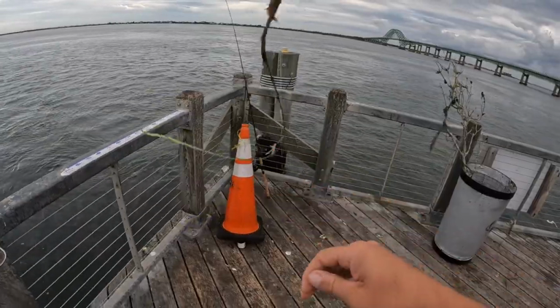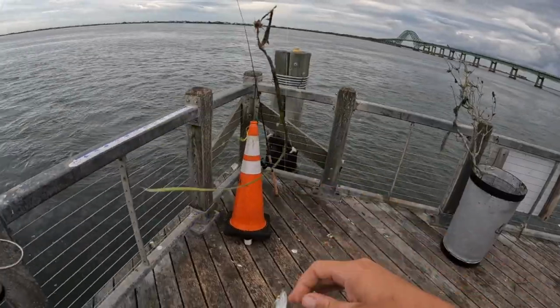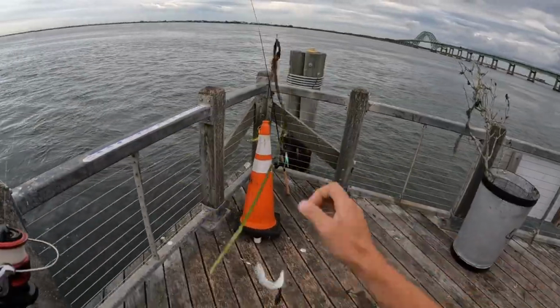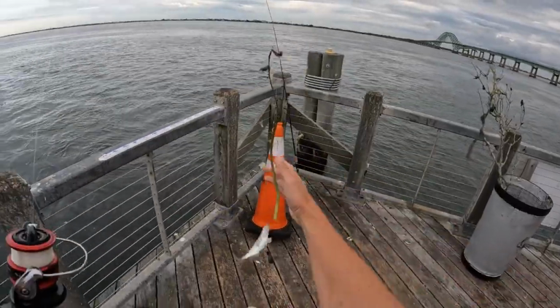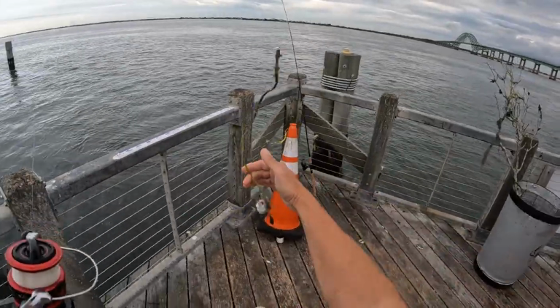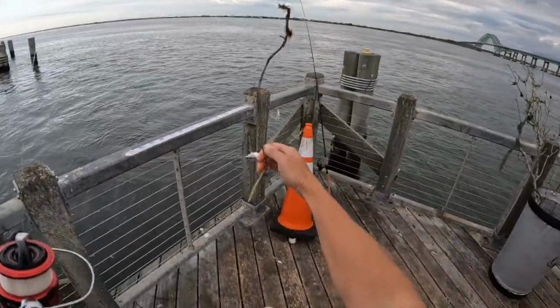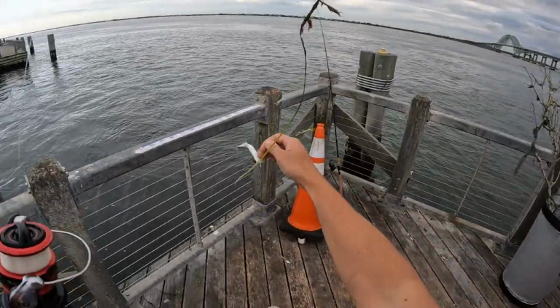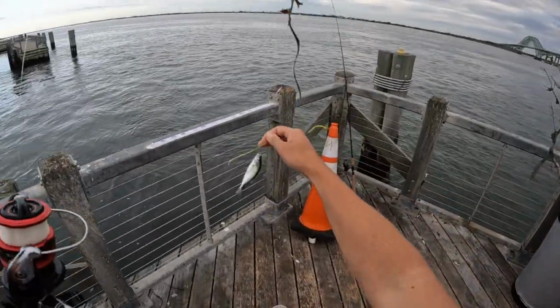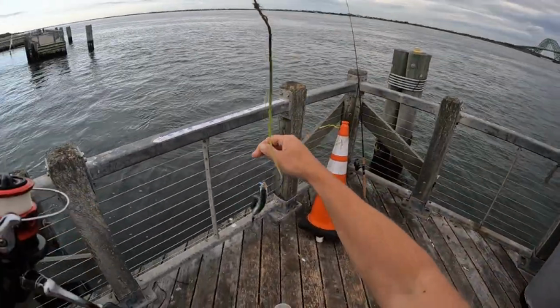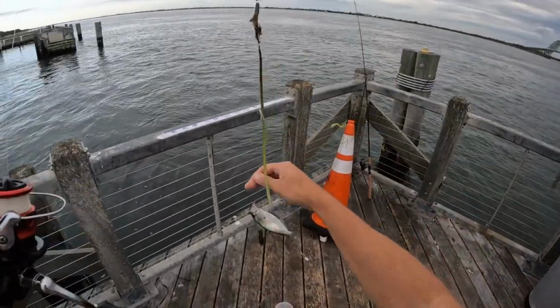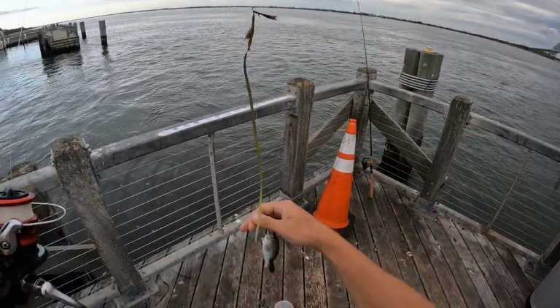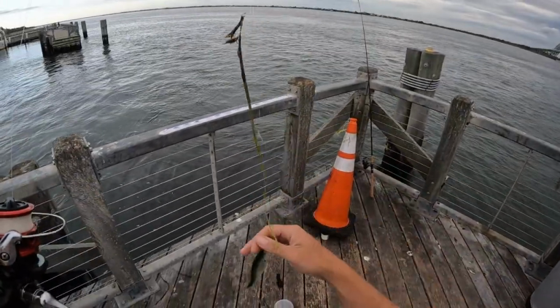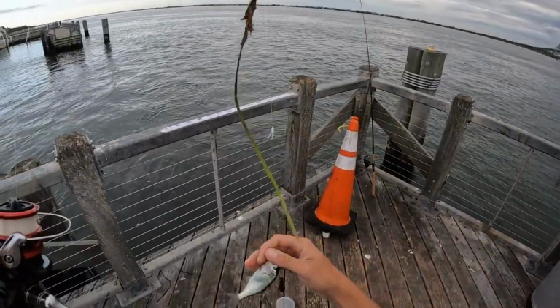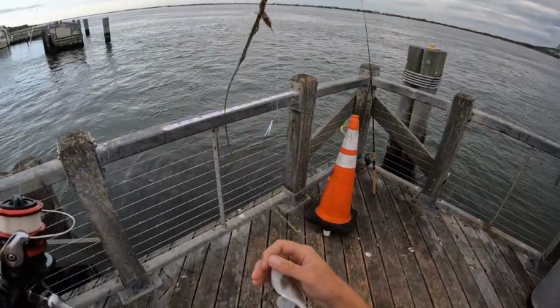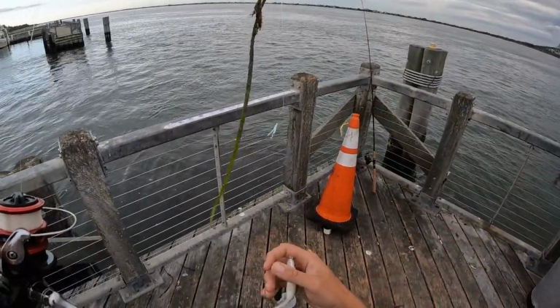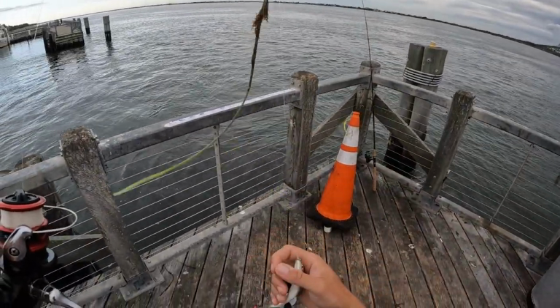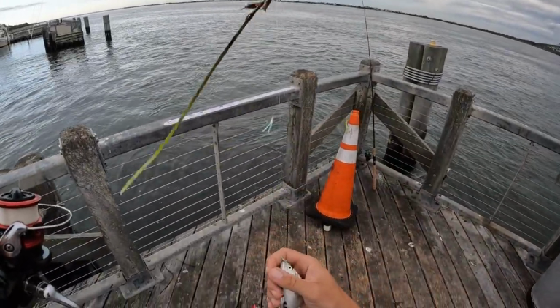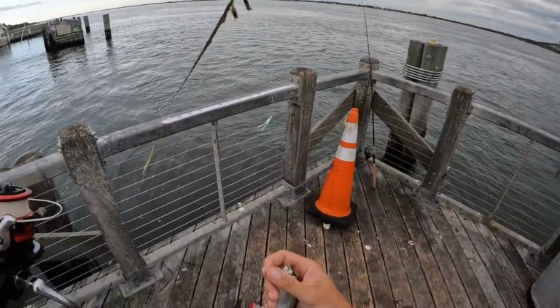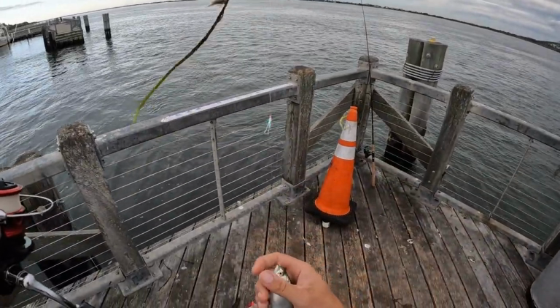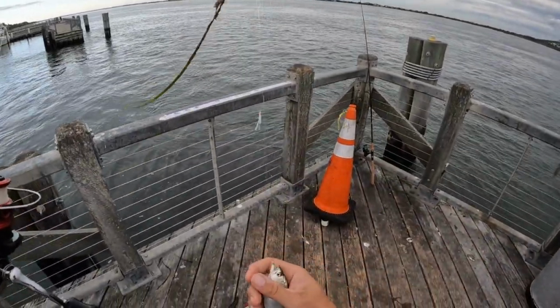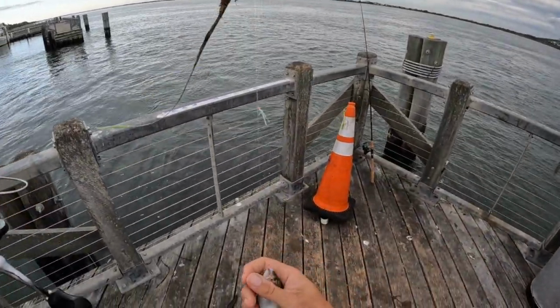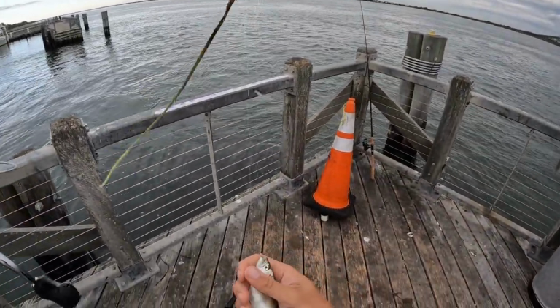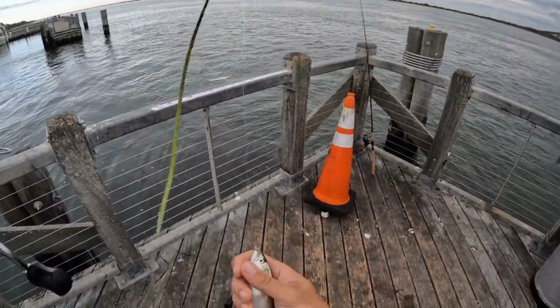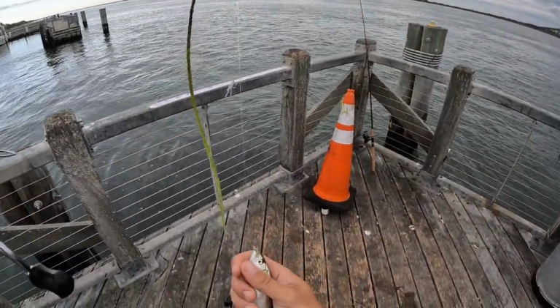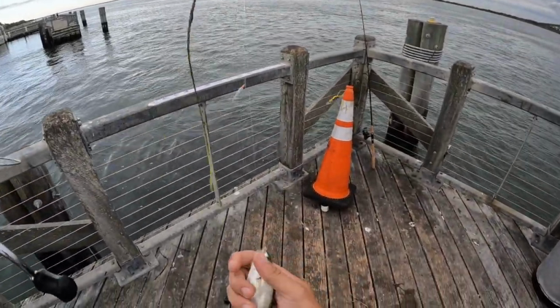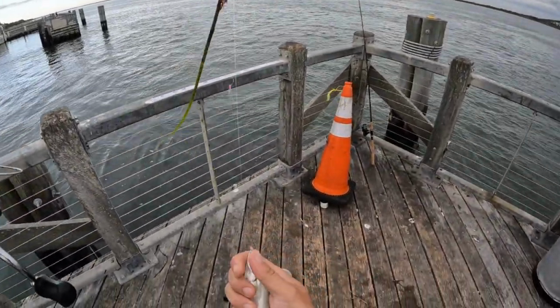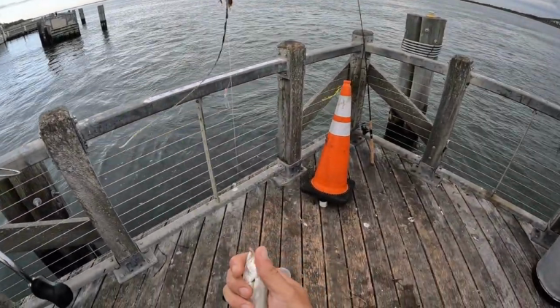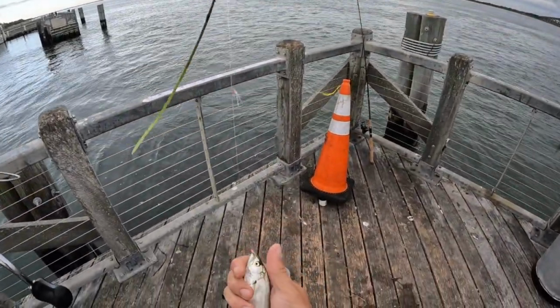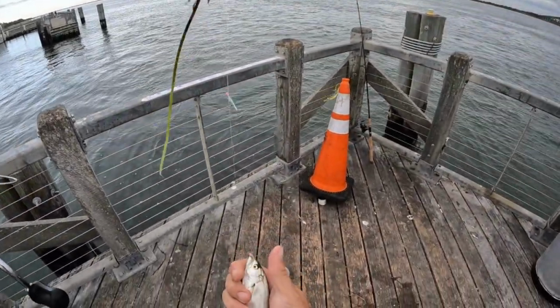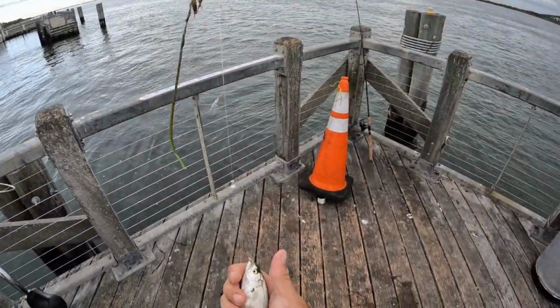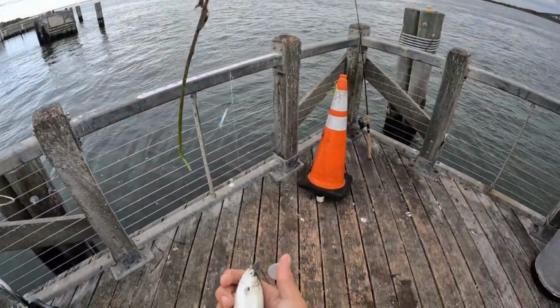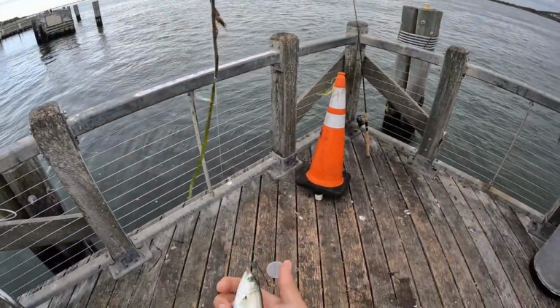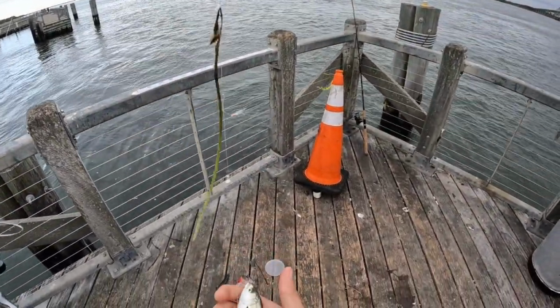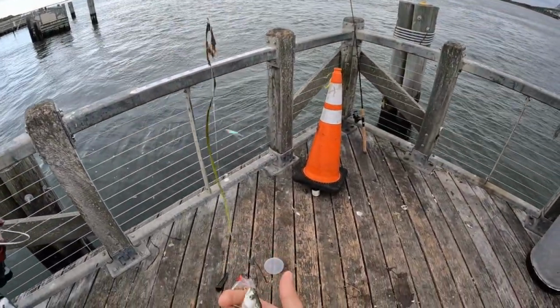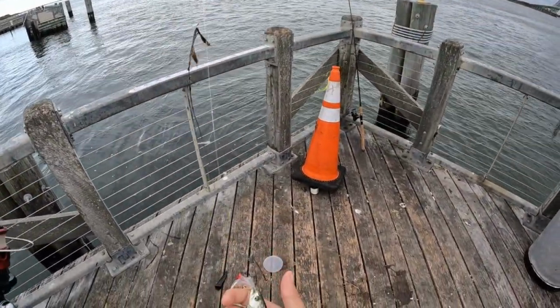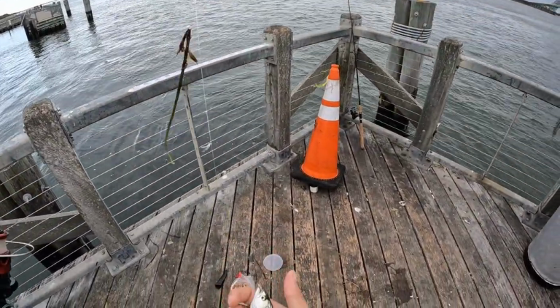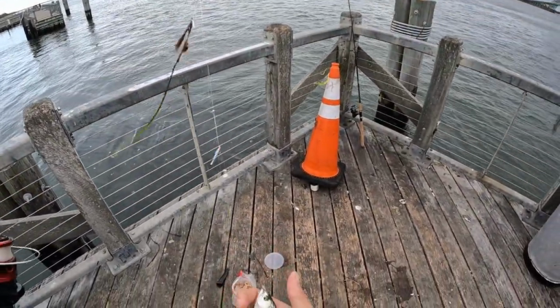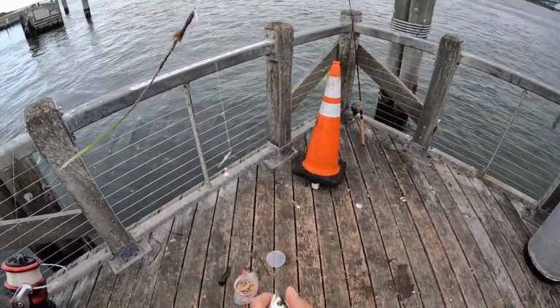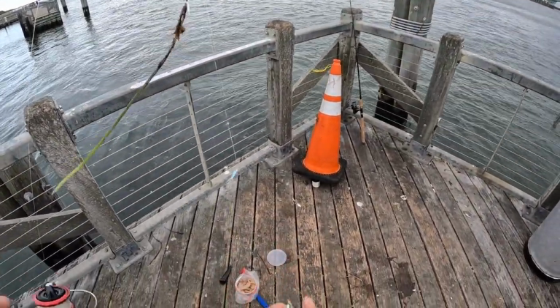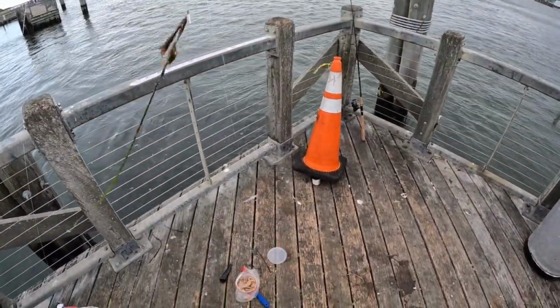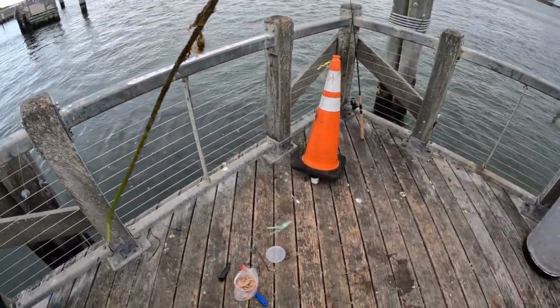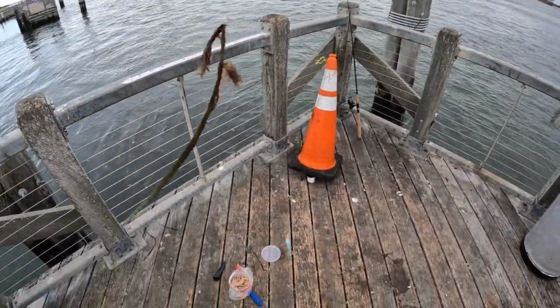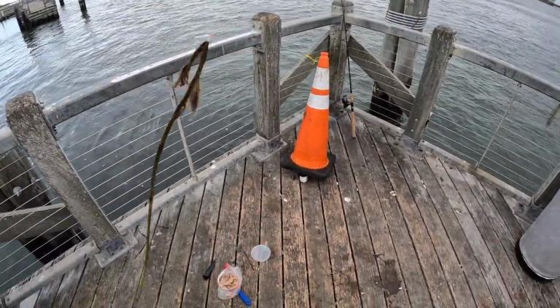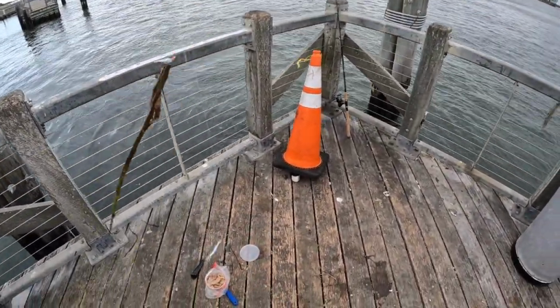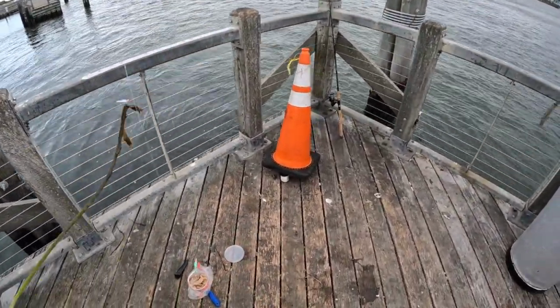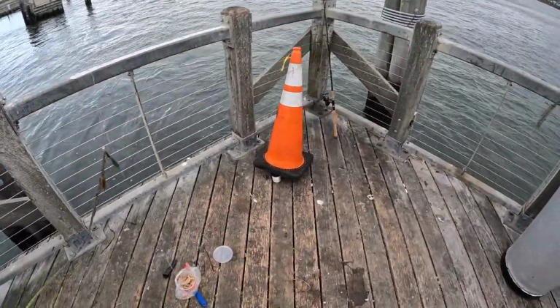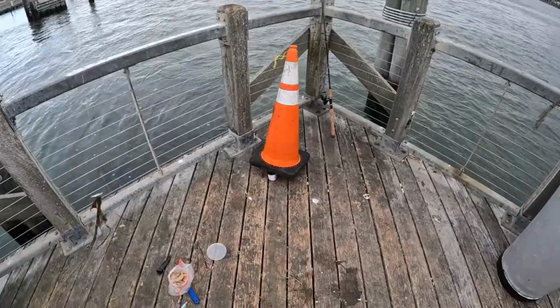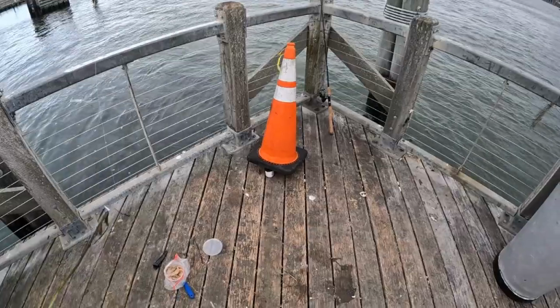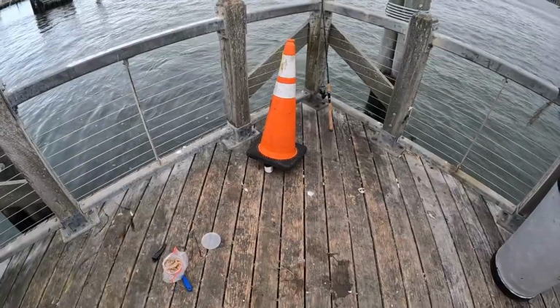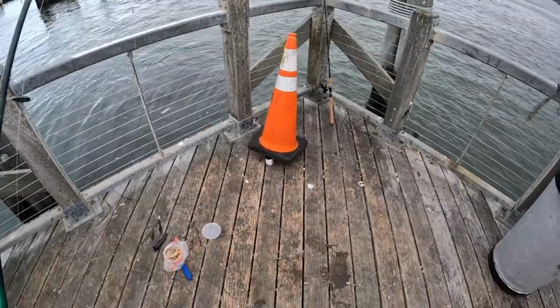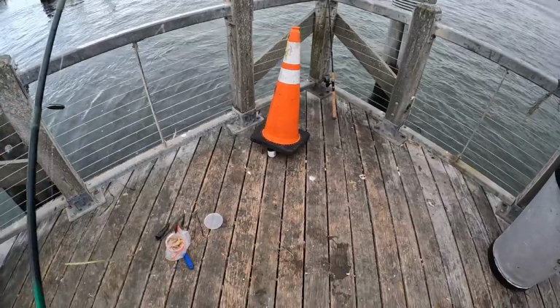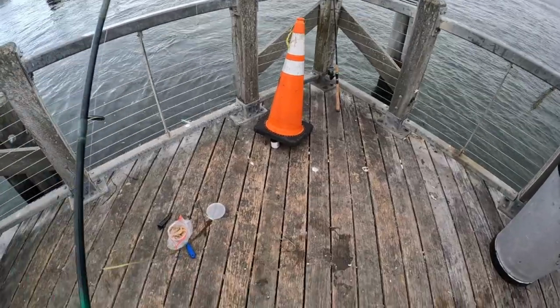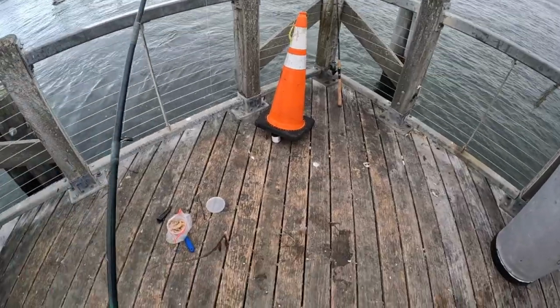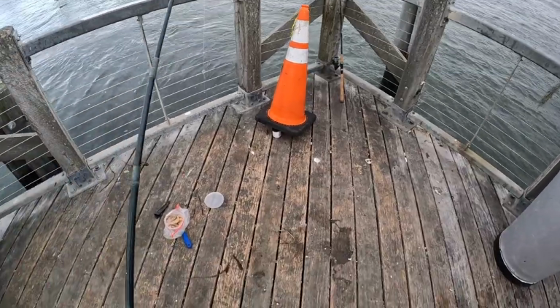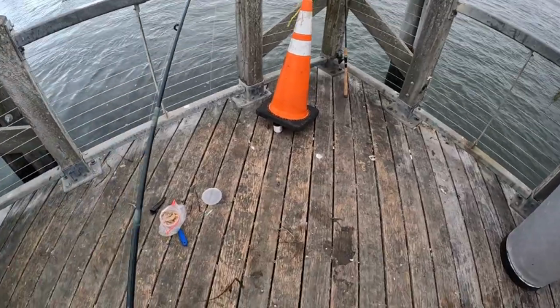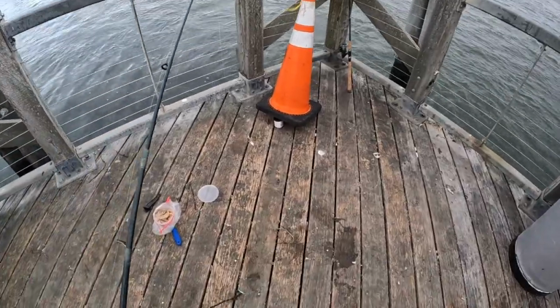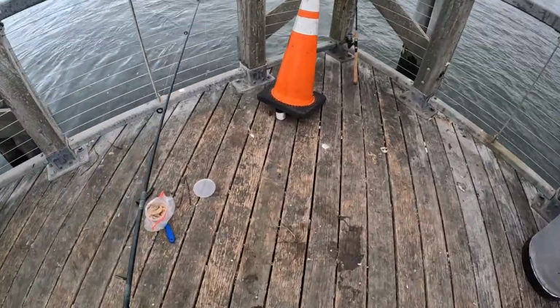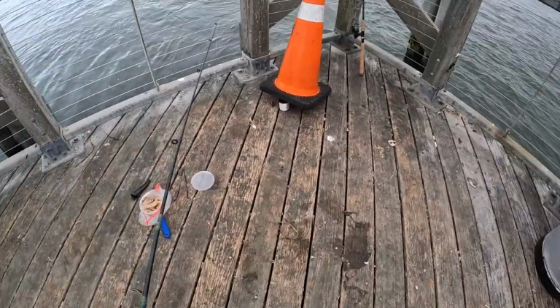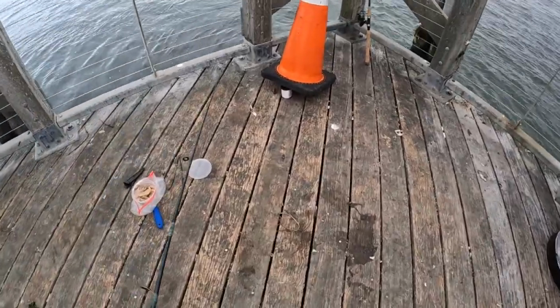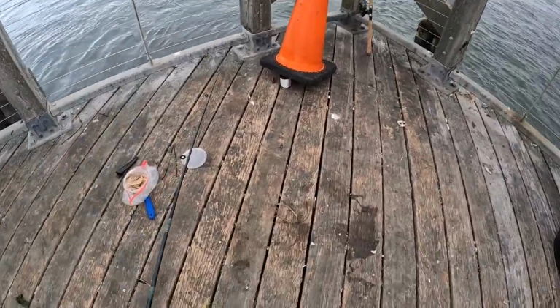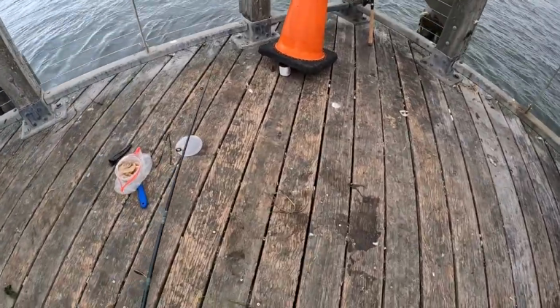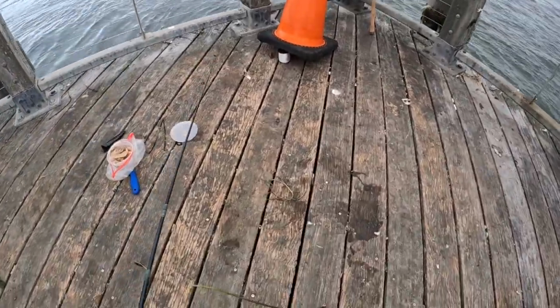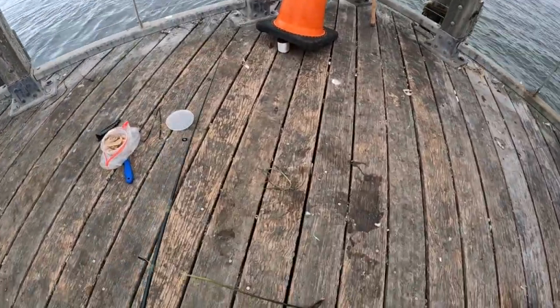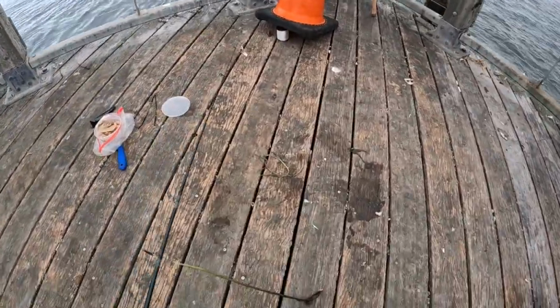A little bluefish. A little snapper. I don't get too many snappers on the sabiki.